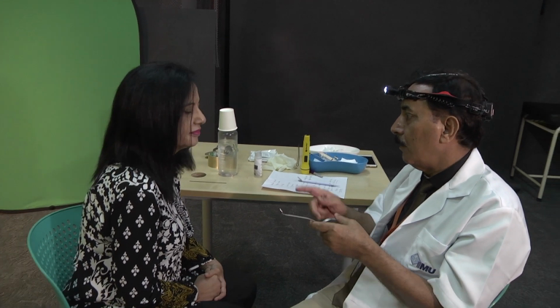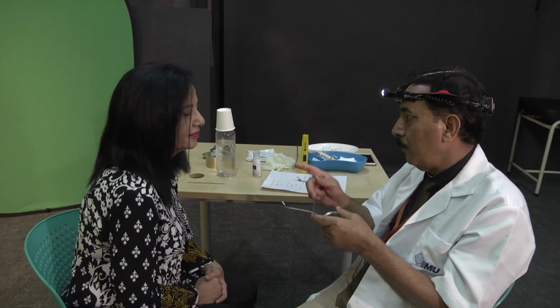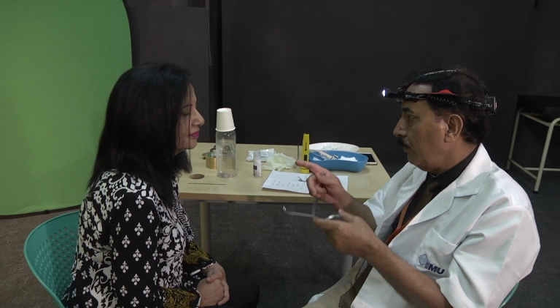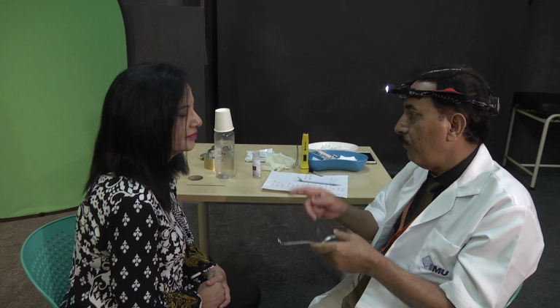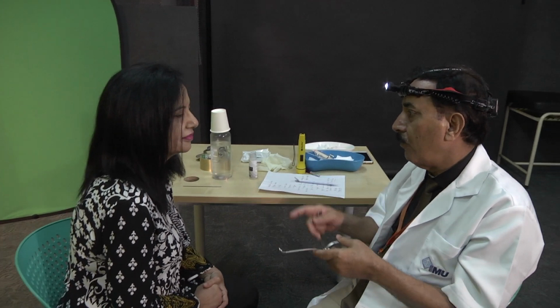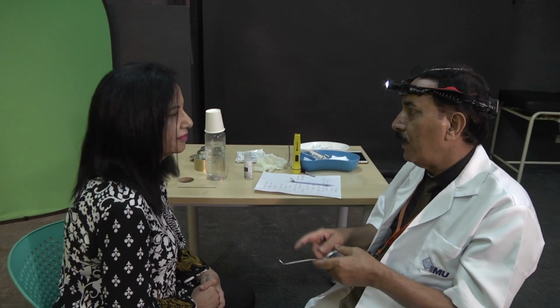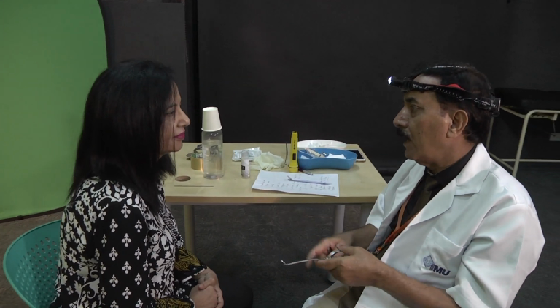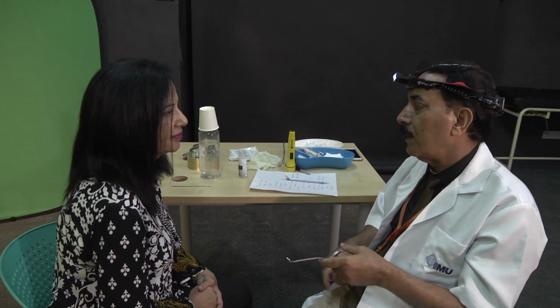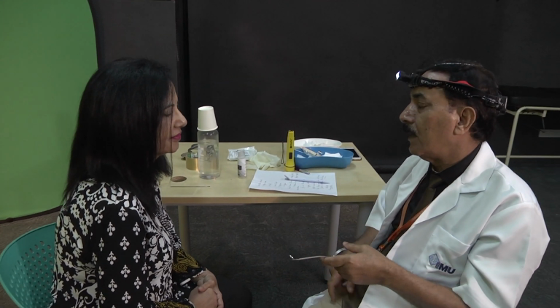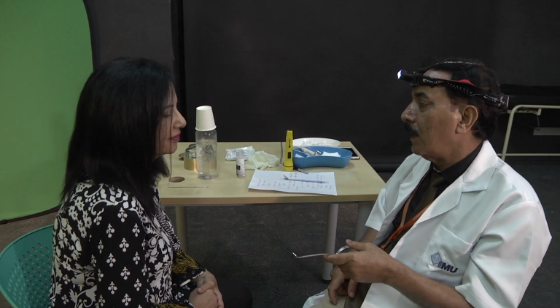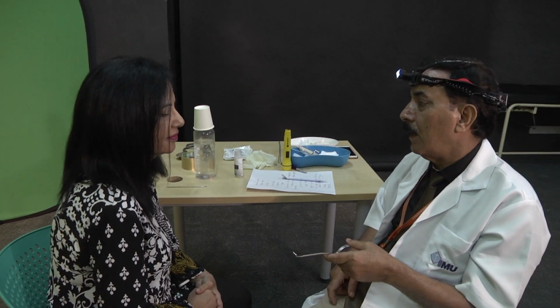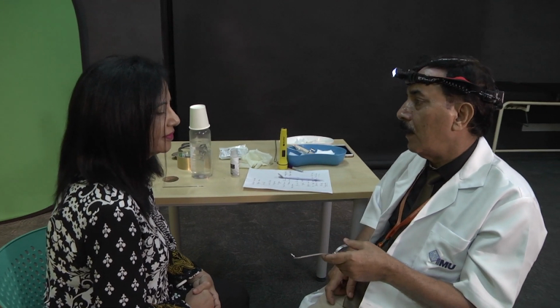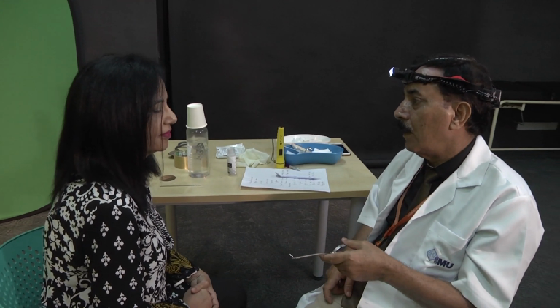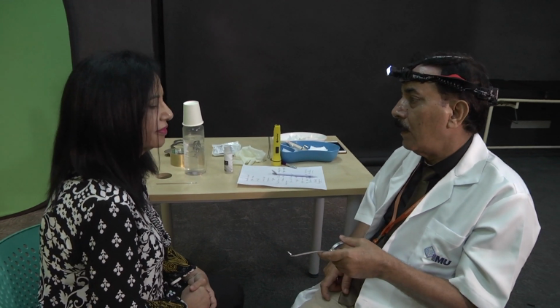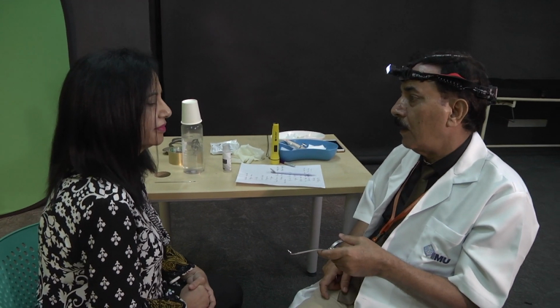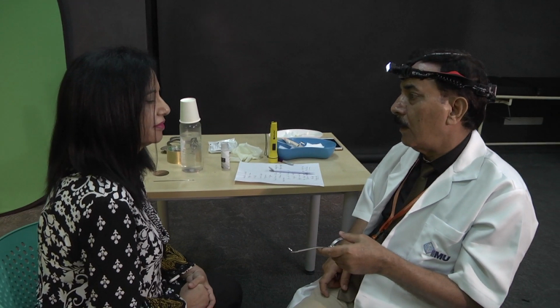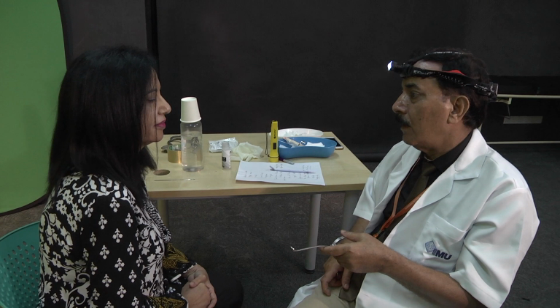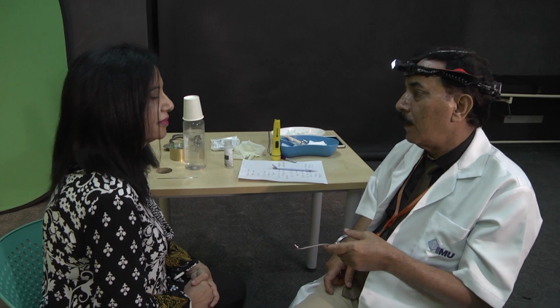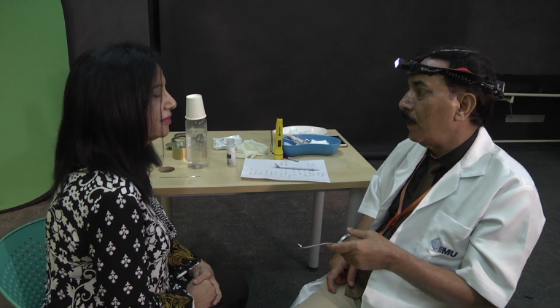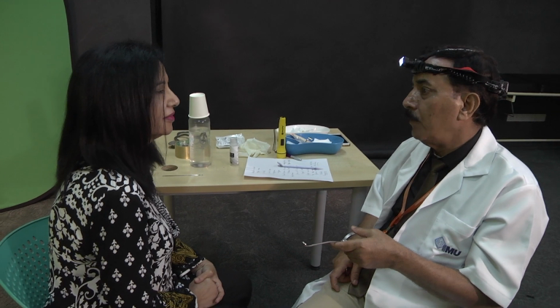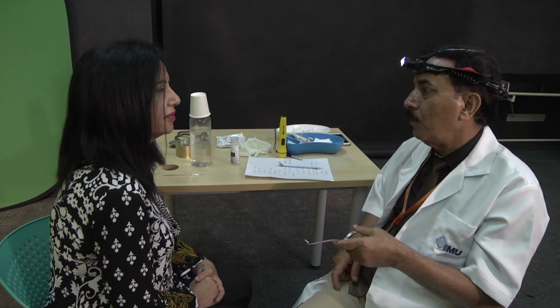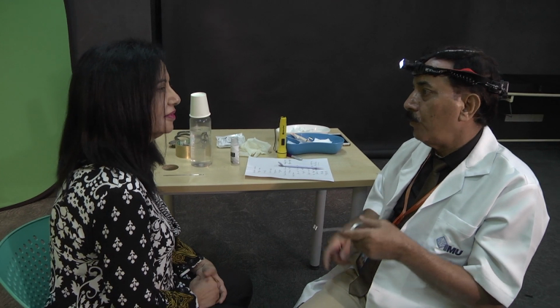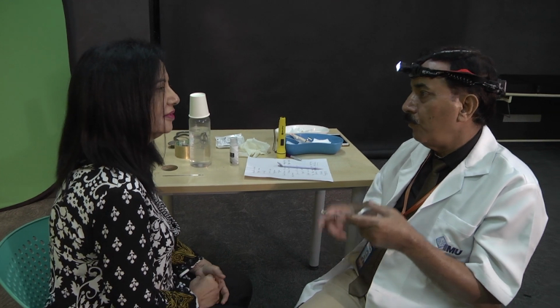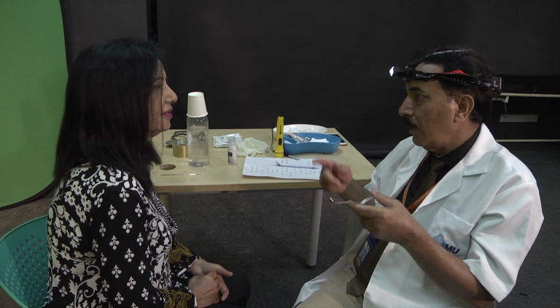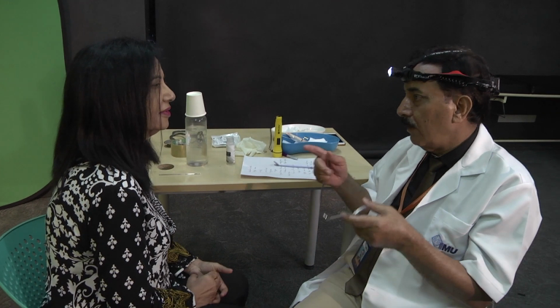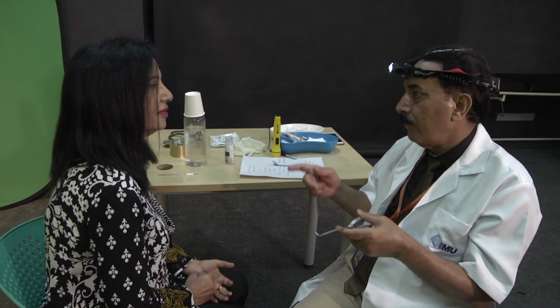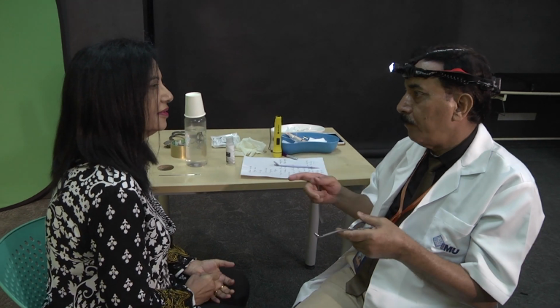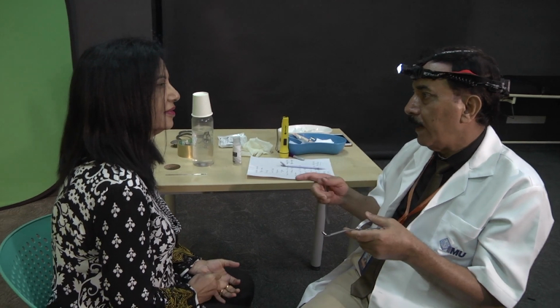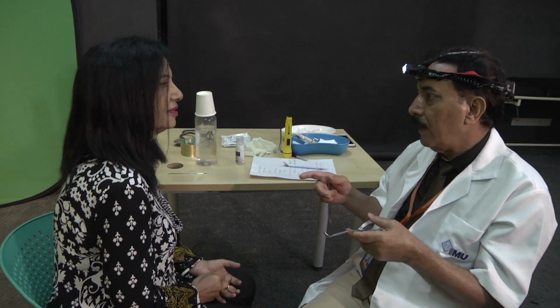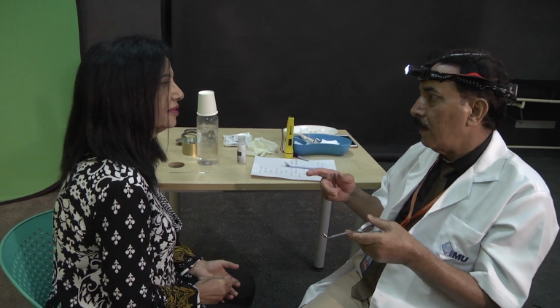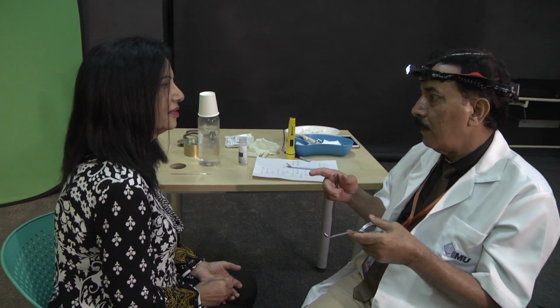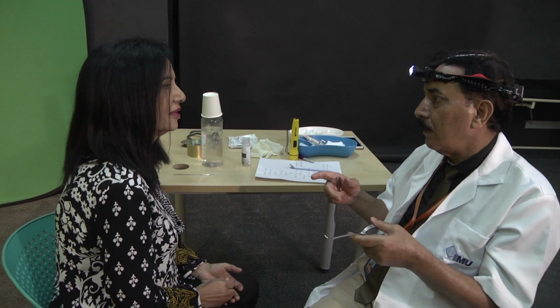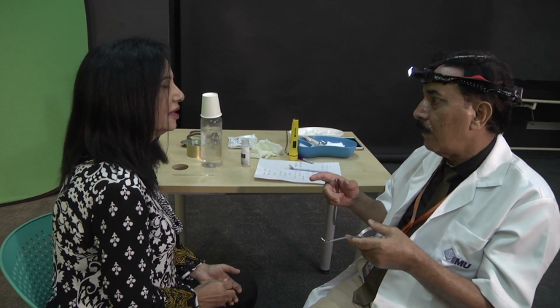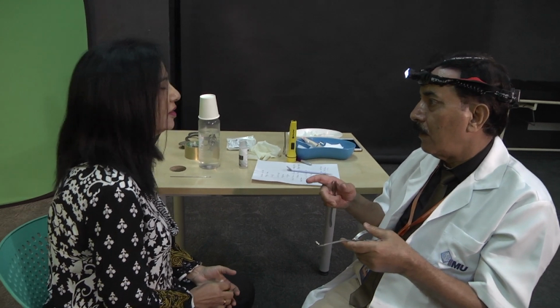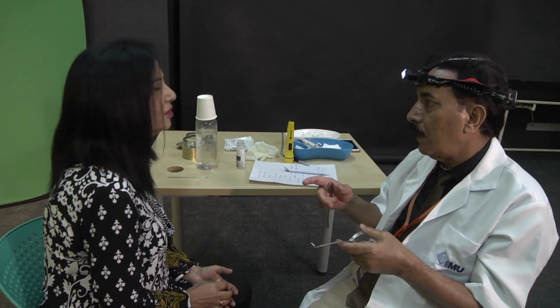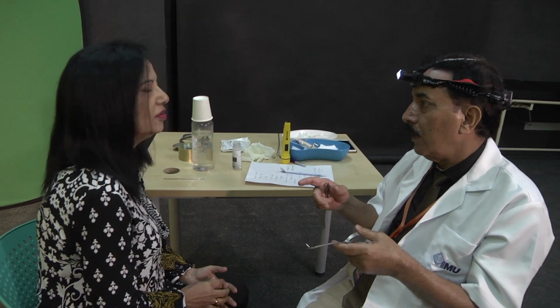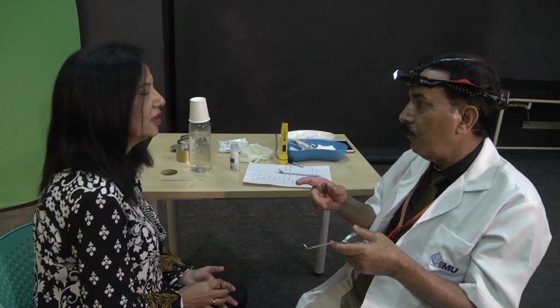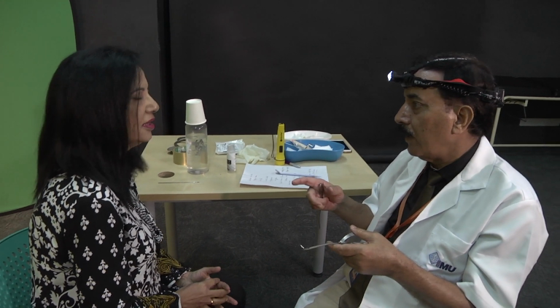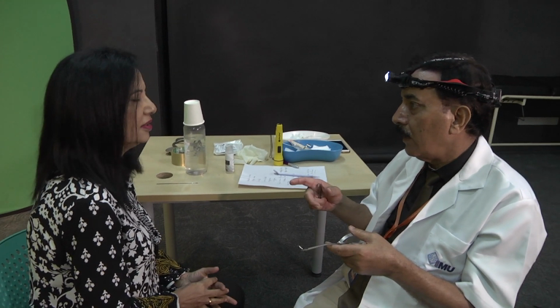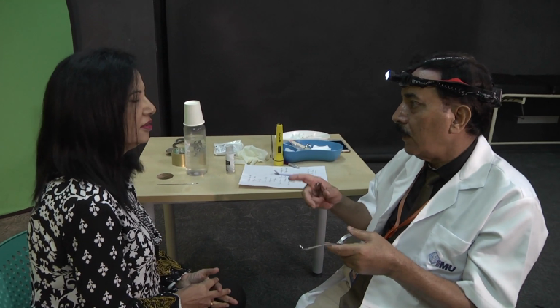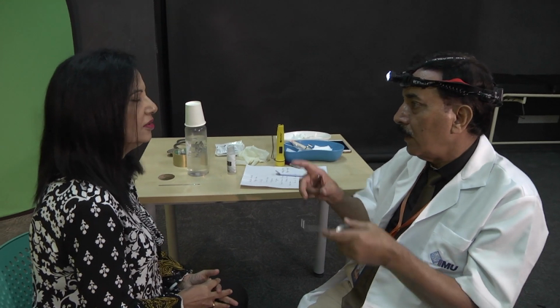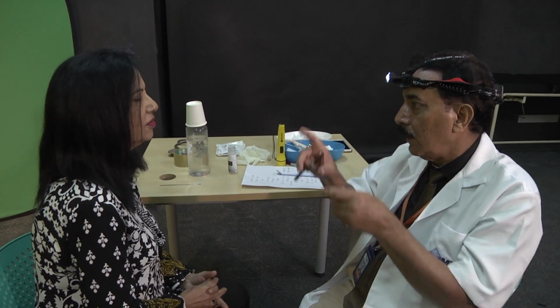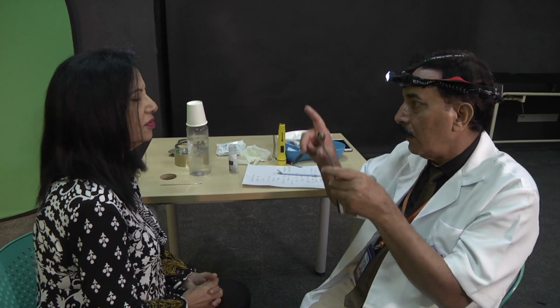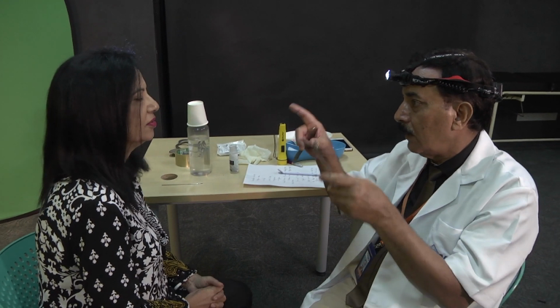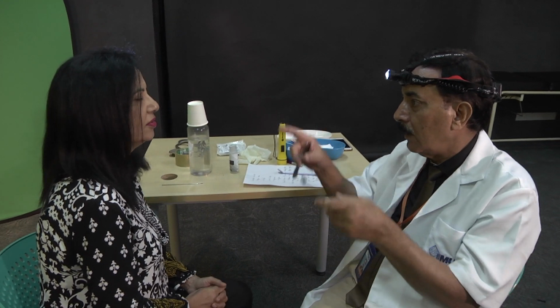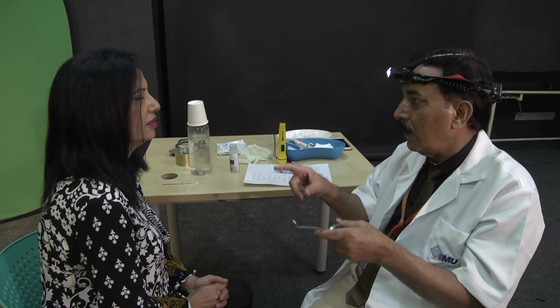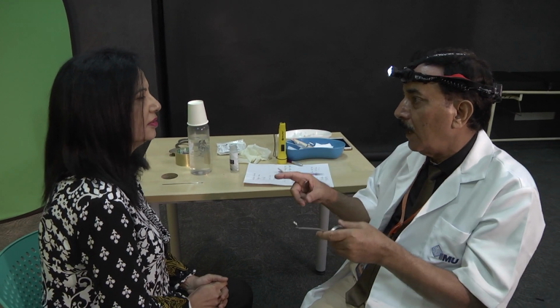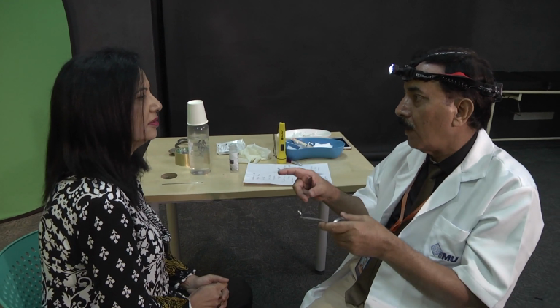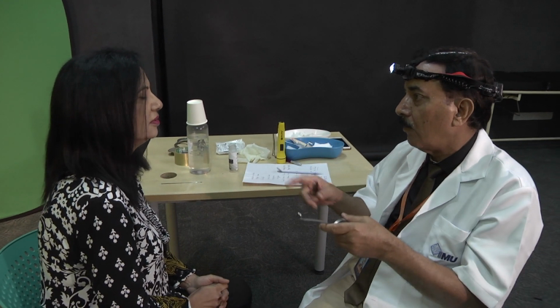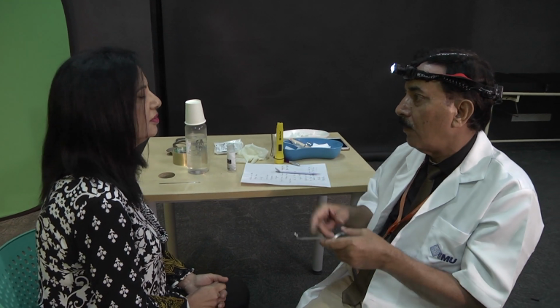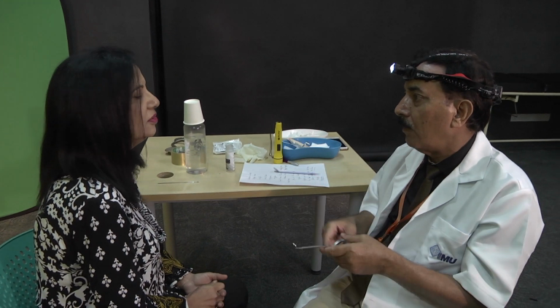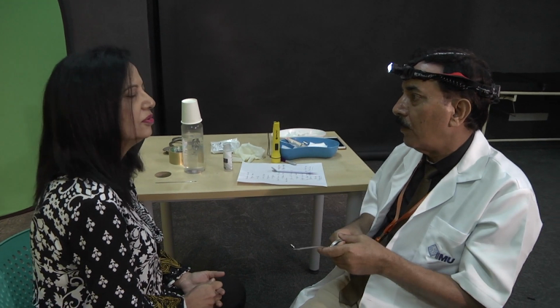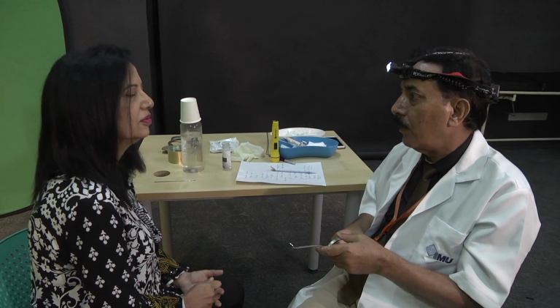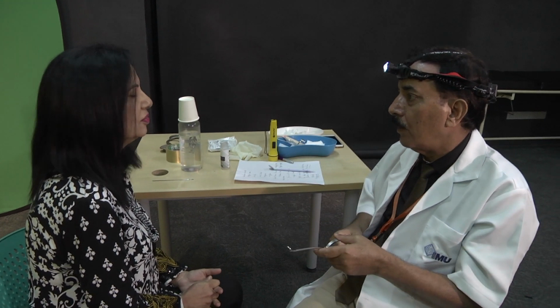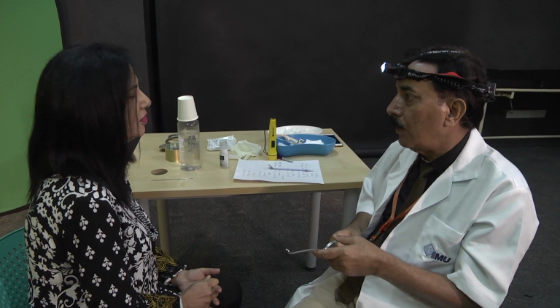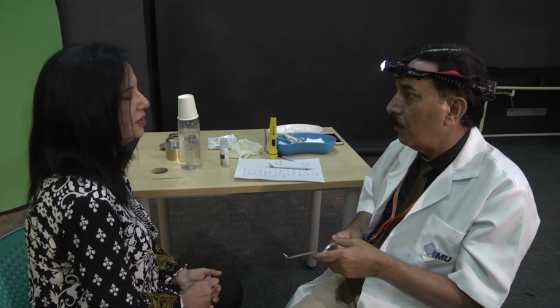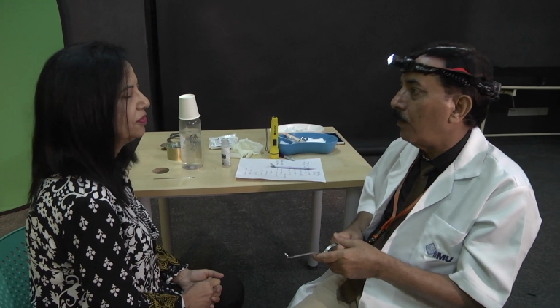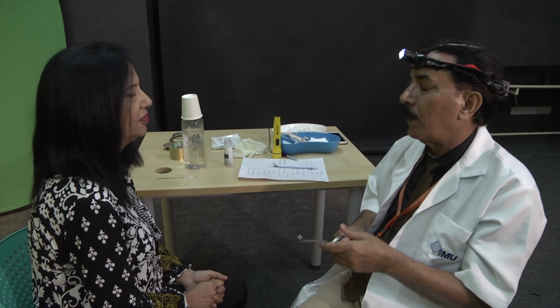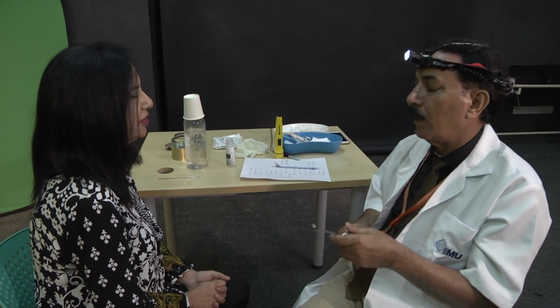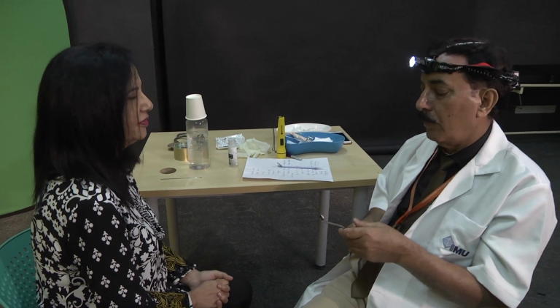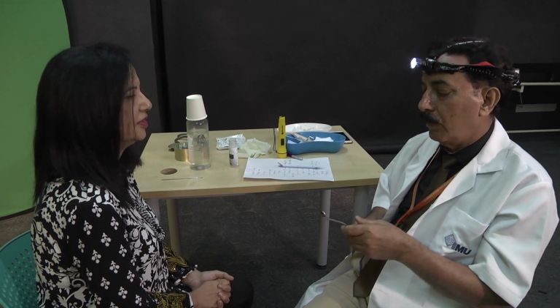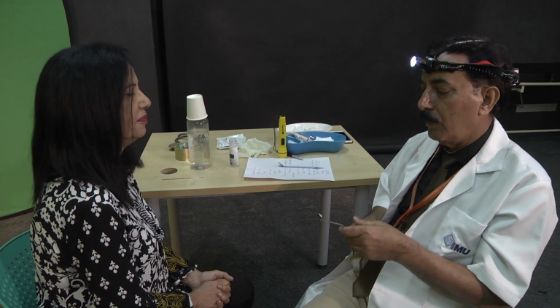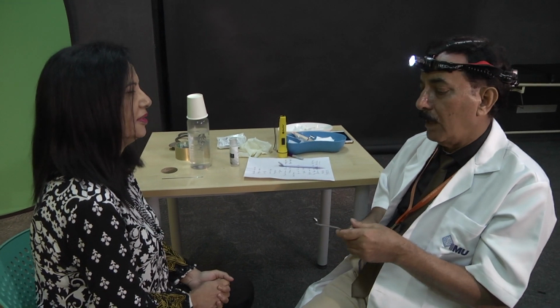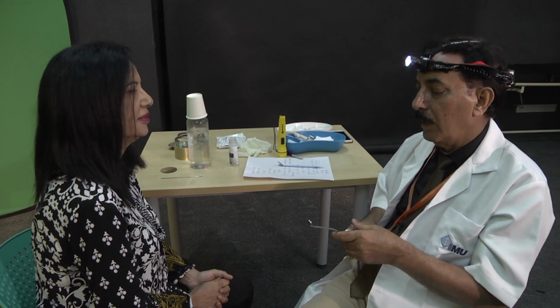But before that, let me know — do you have pain anywhere in the neck? No. Okay.